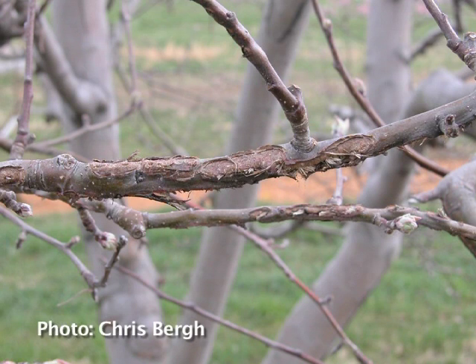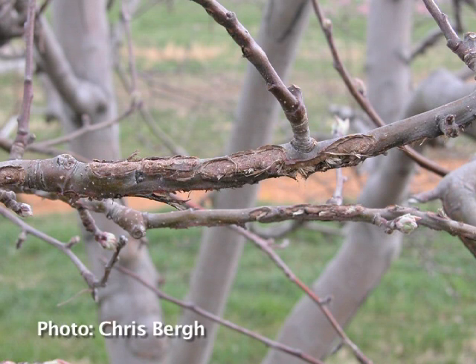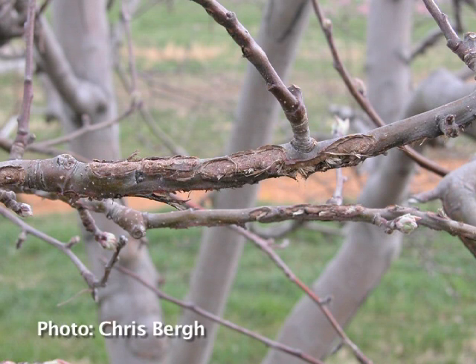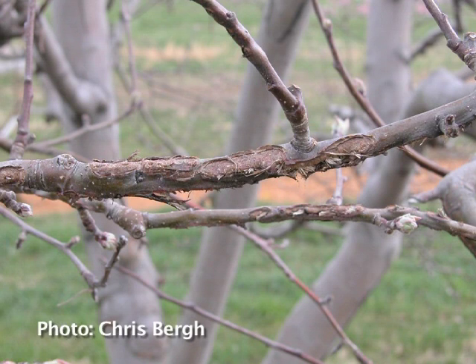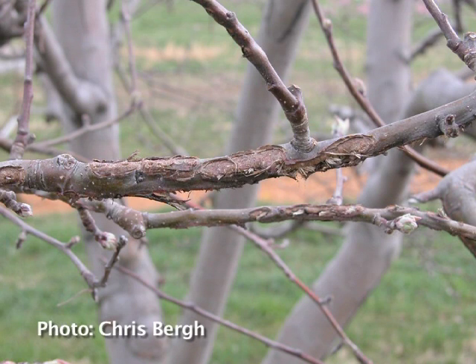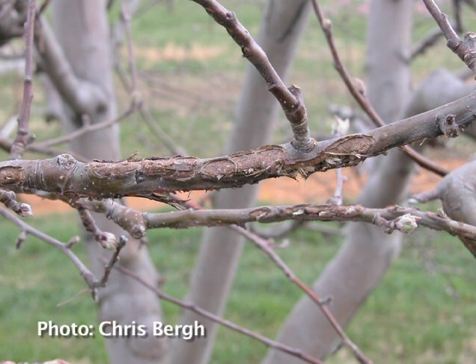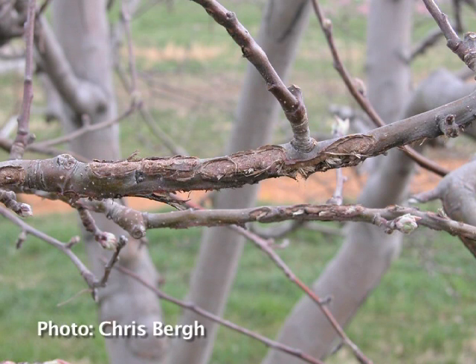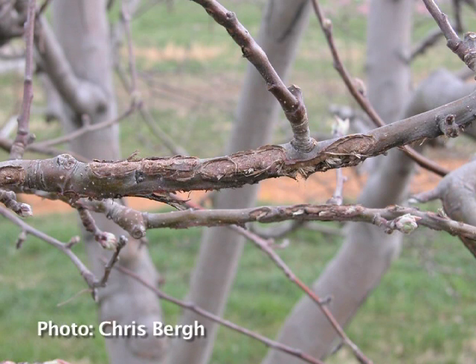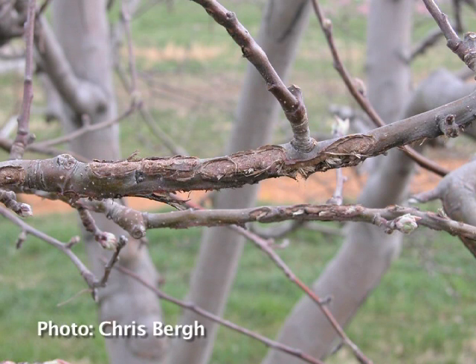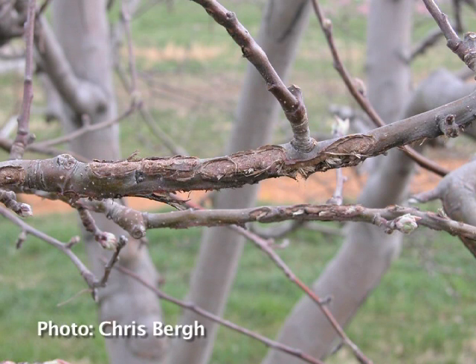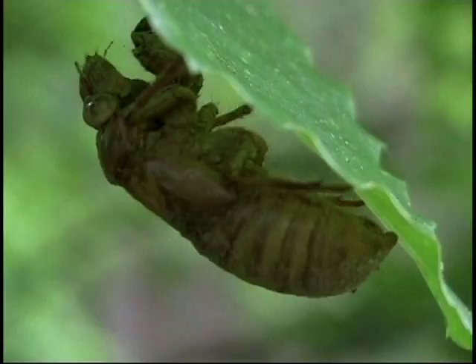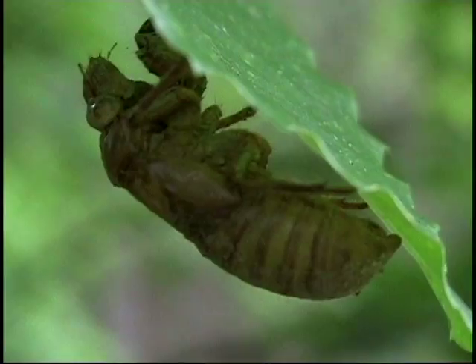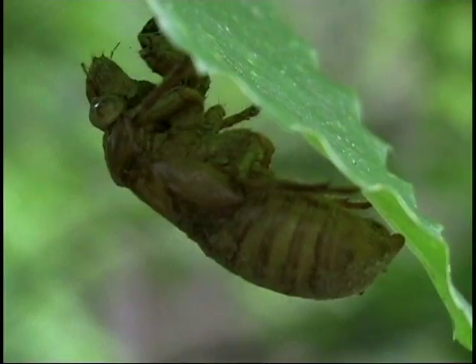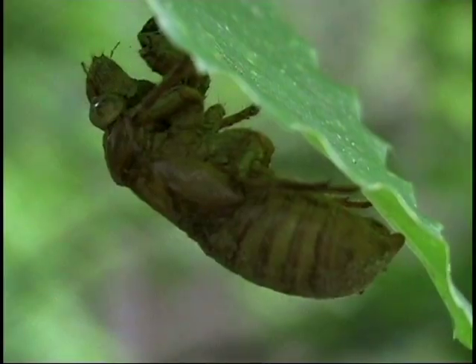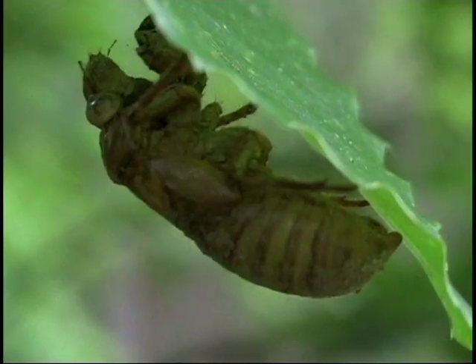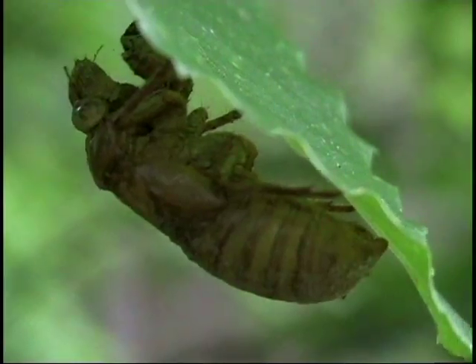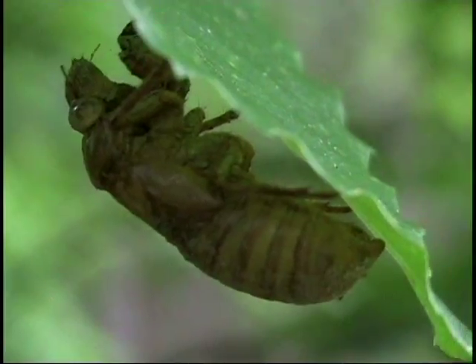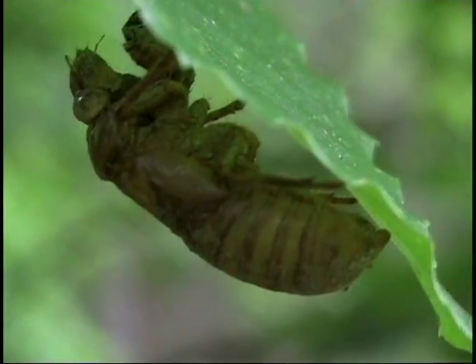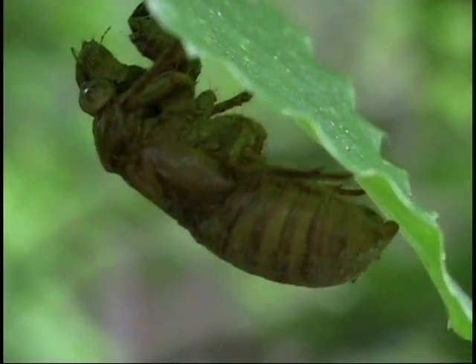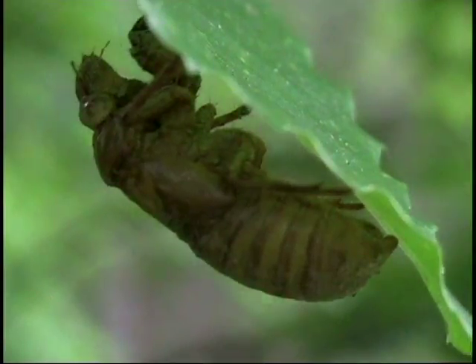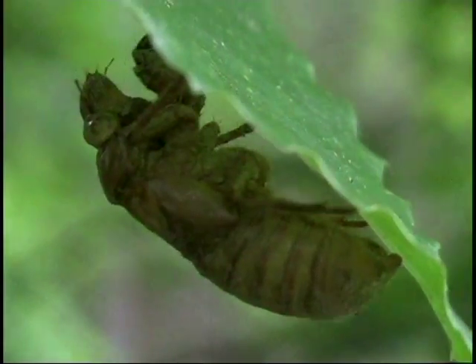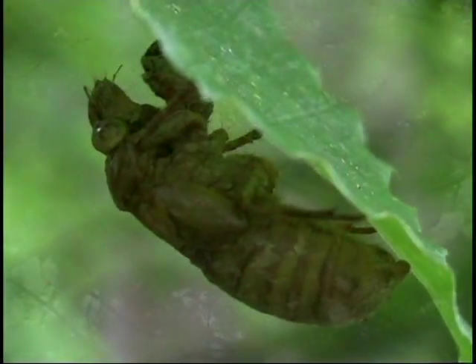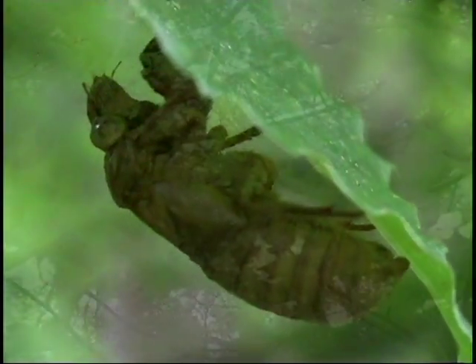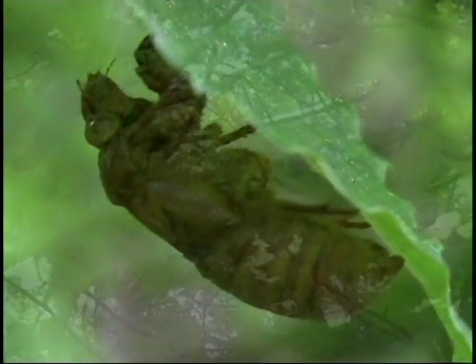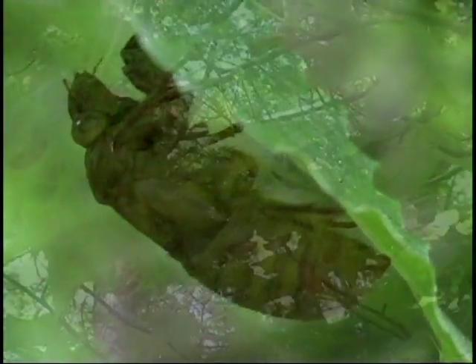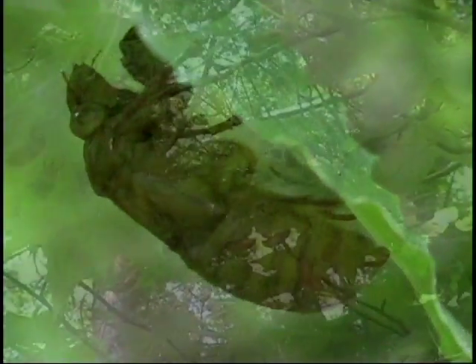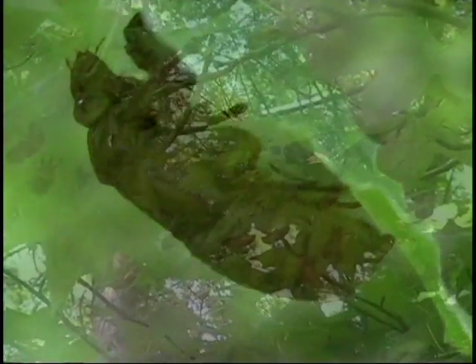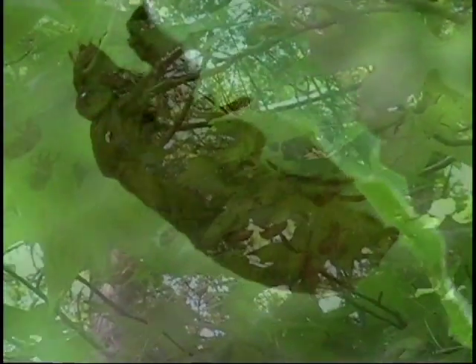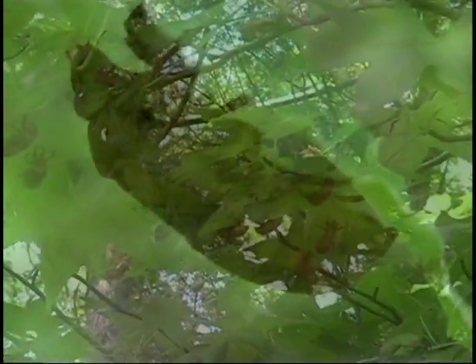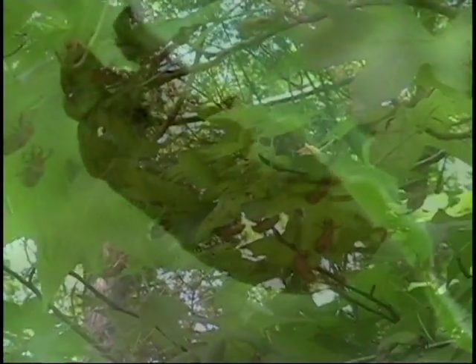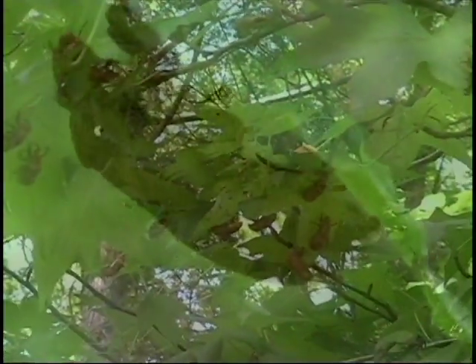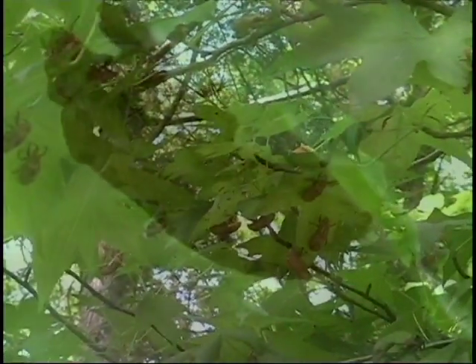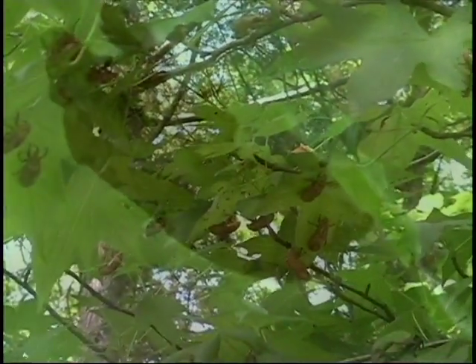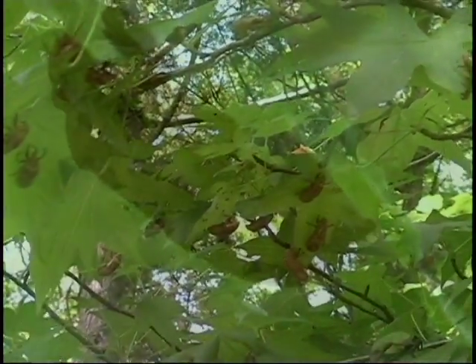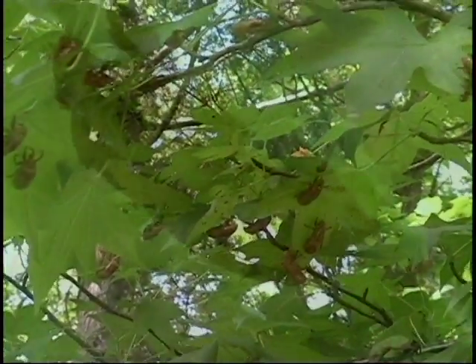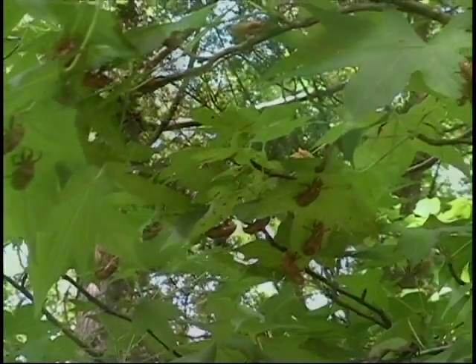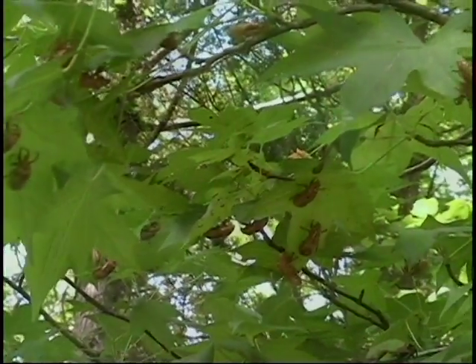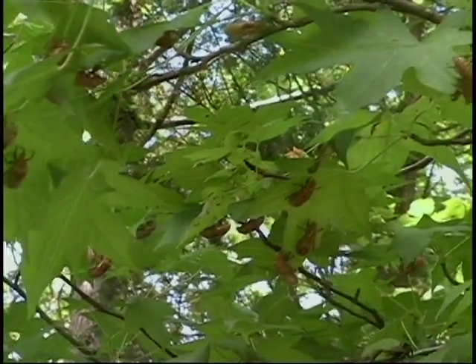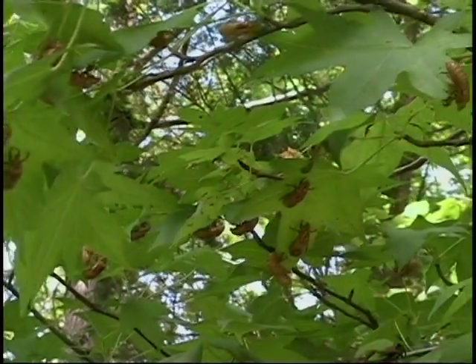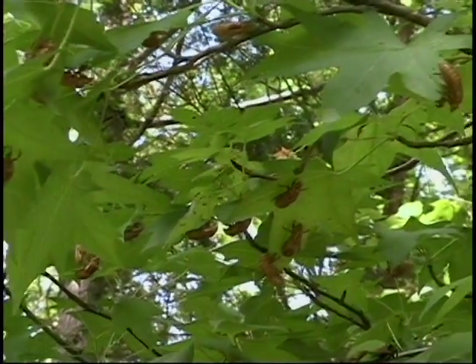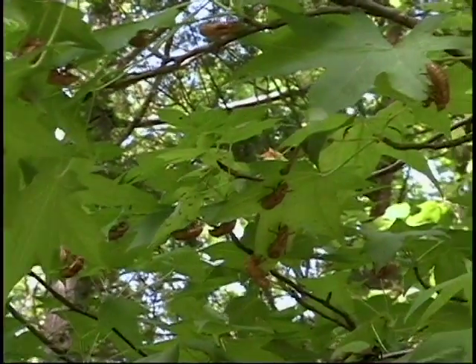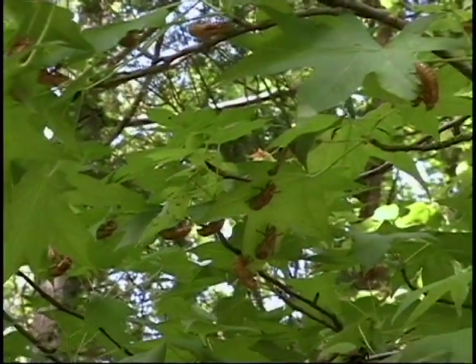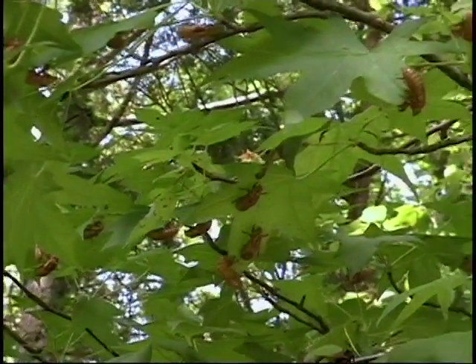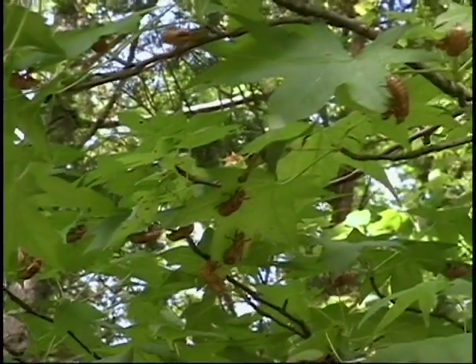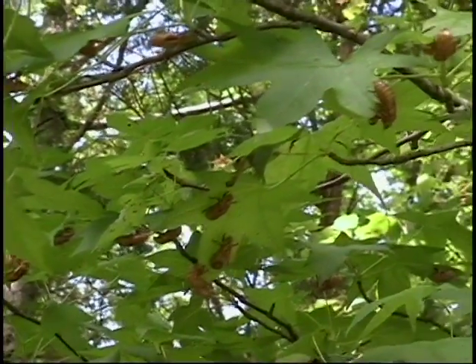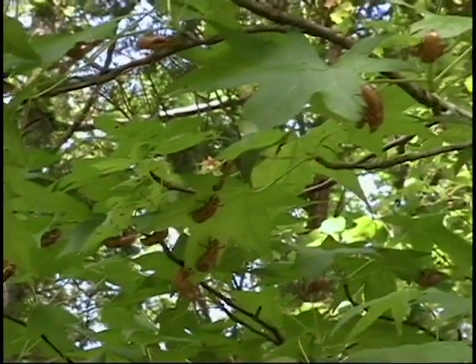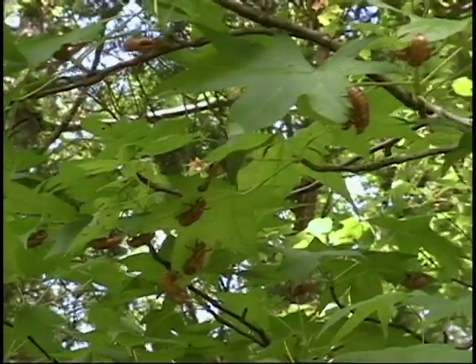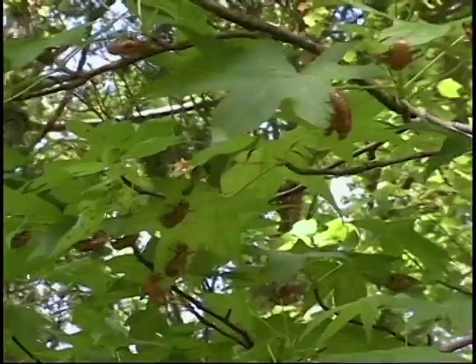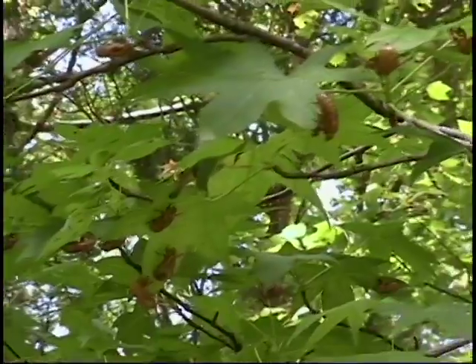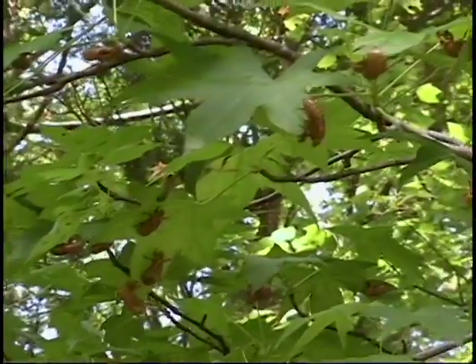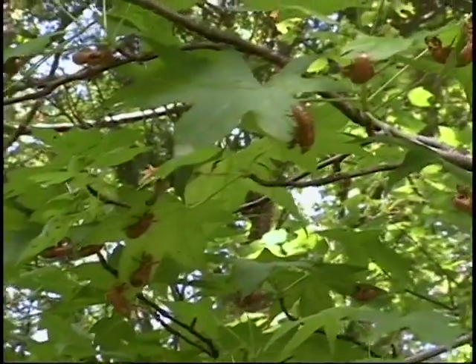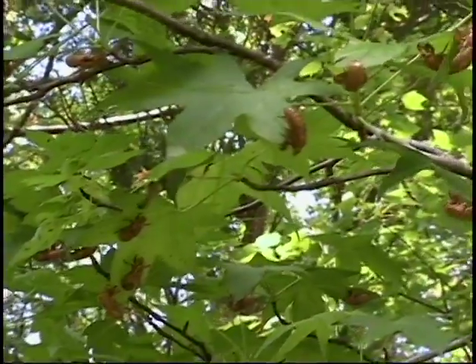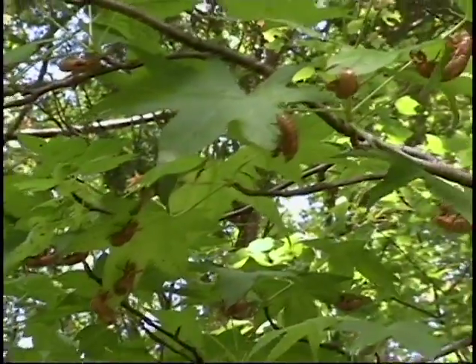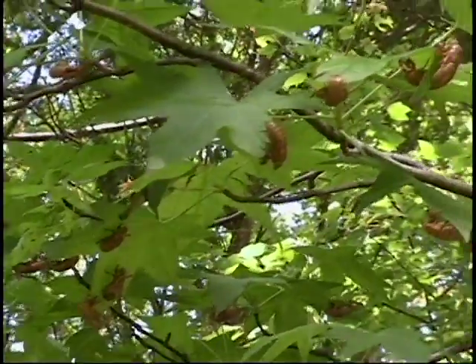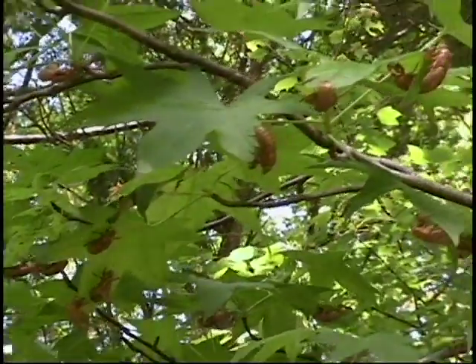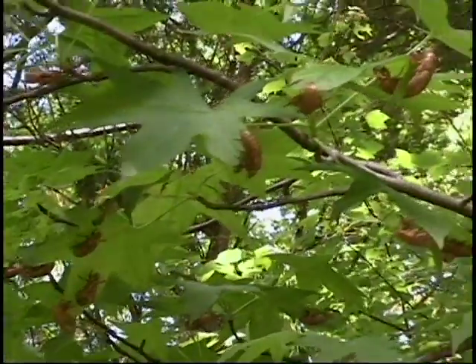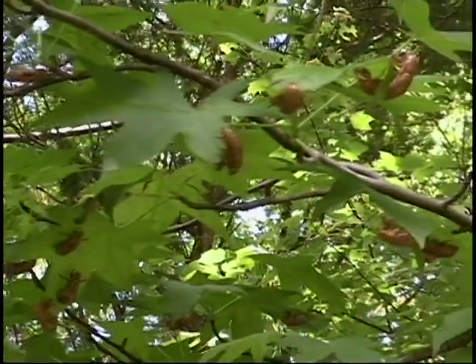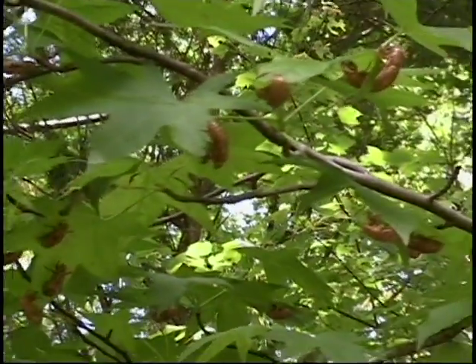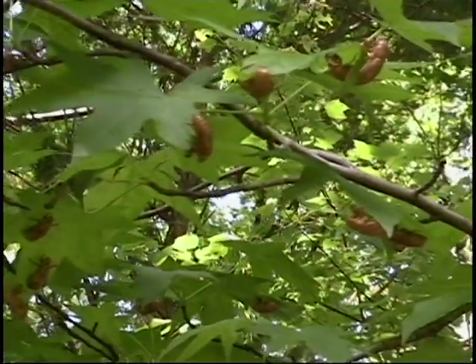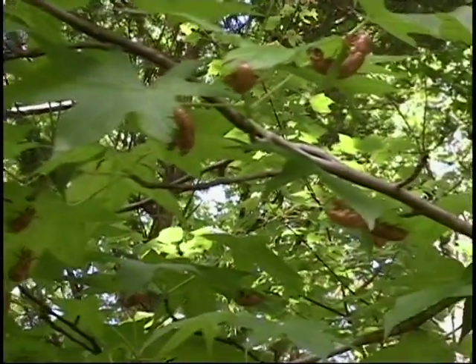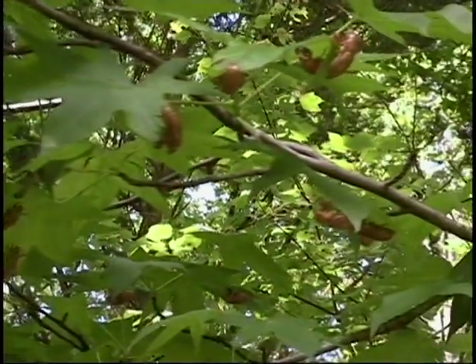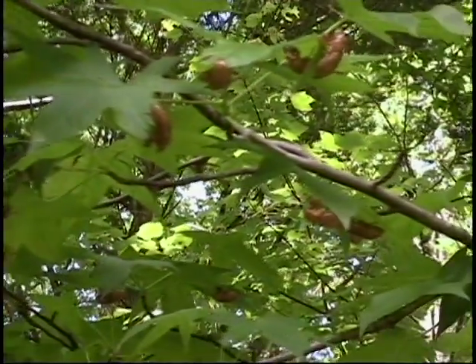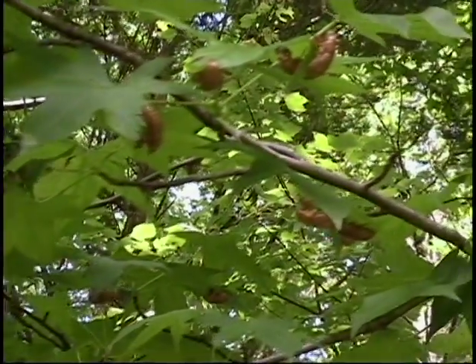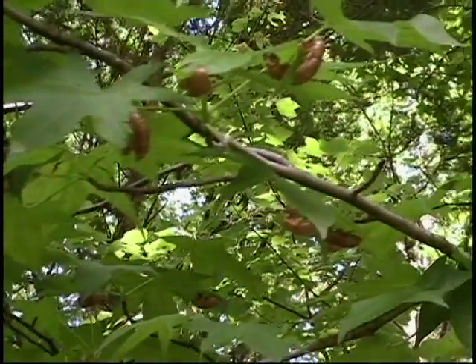To protect your trees from the damage, what you can do is put fine netting over the tree to prevent cicadas from getting inside.